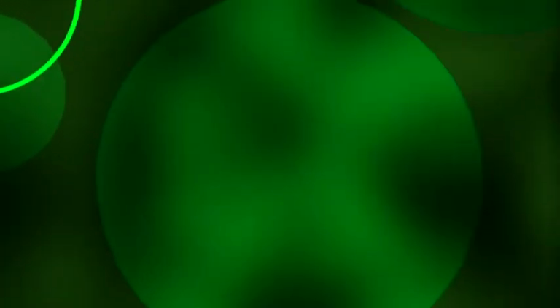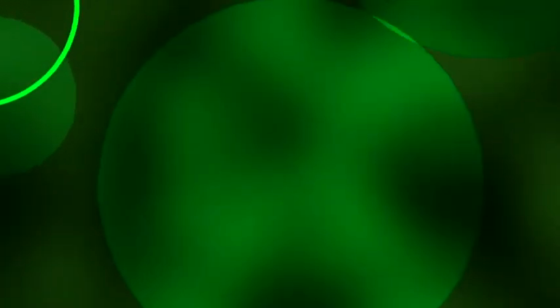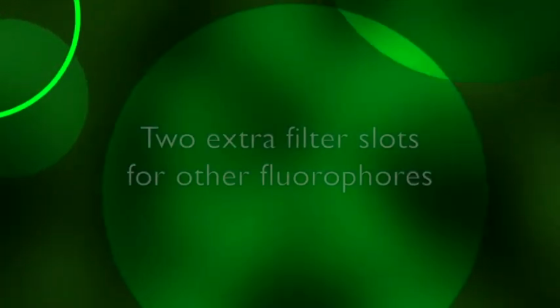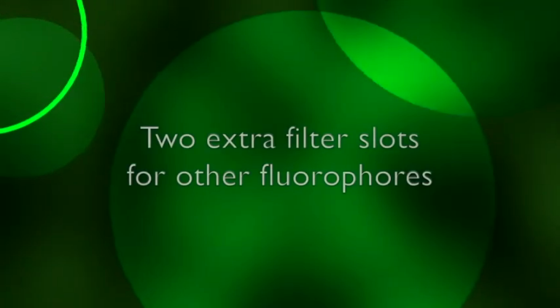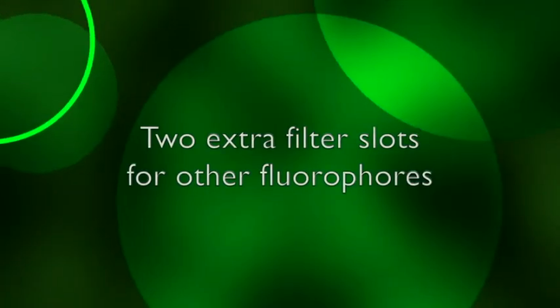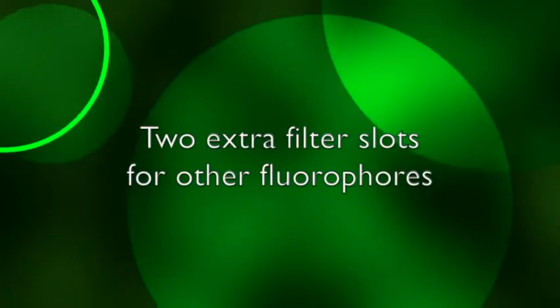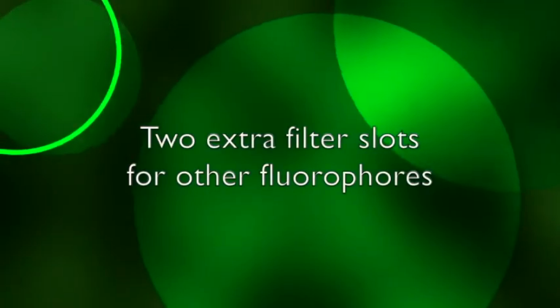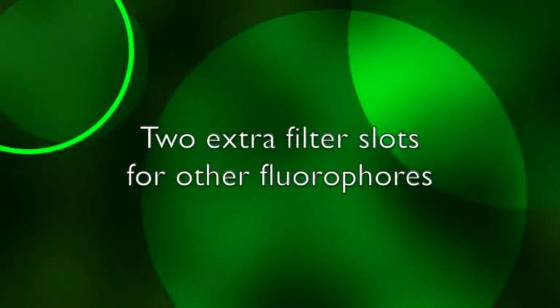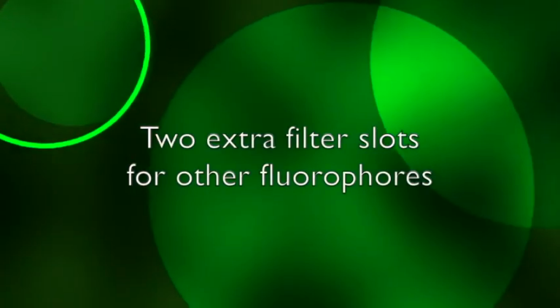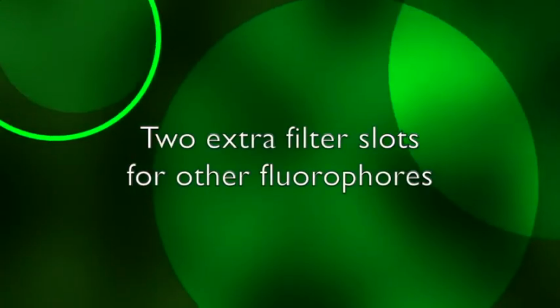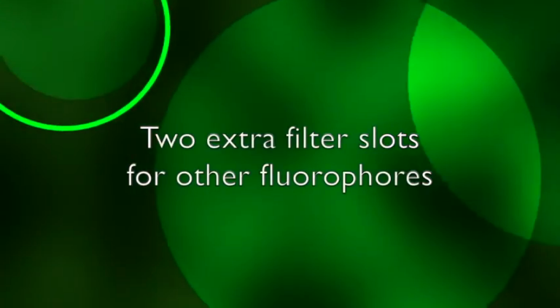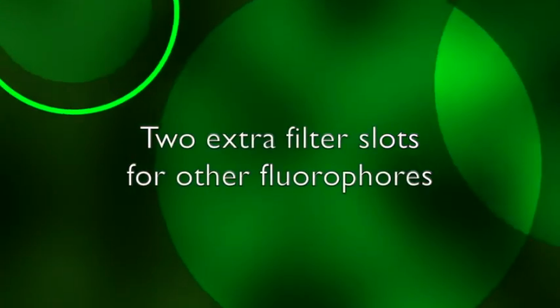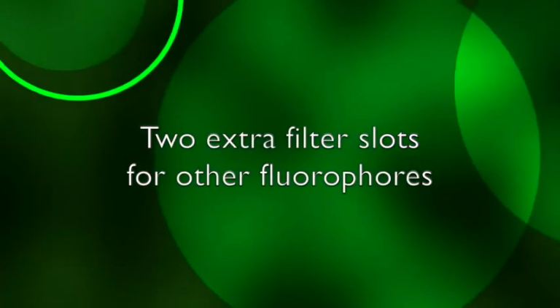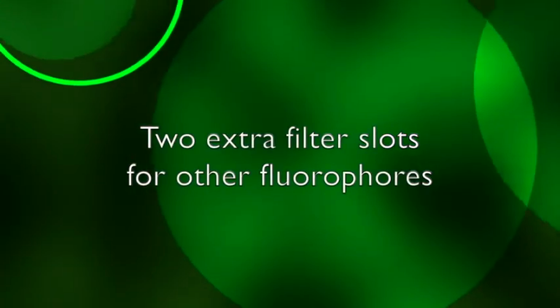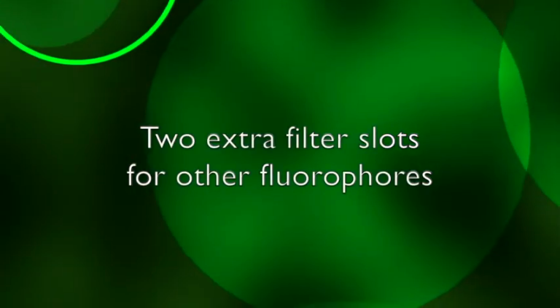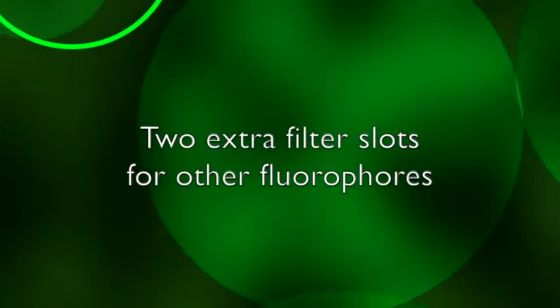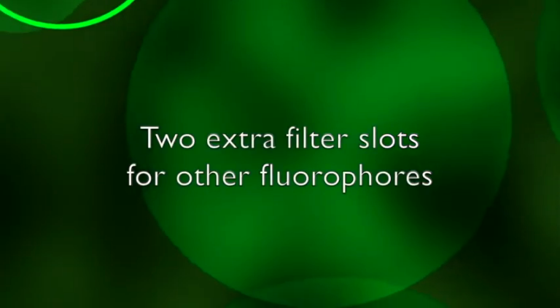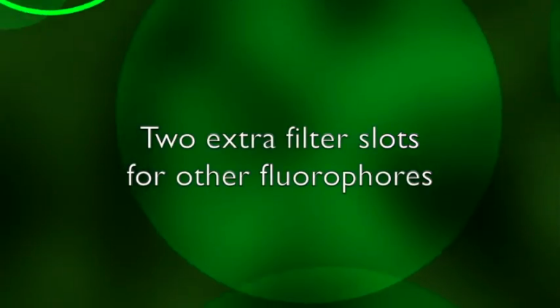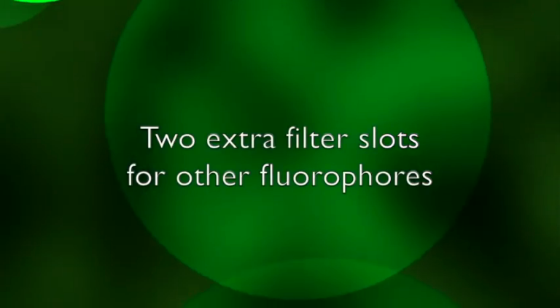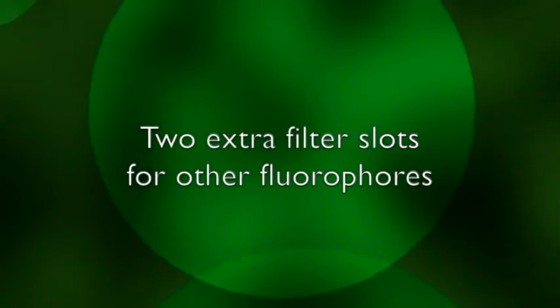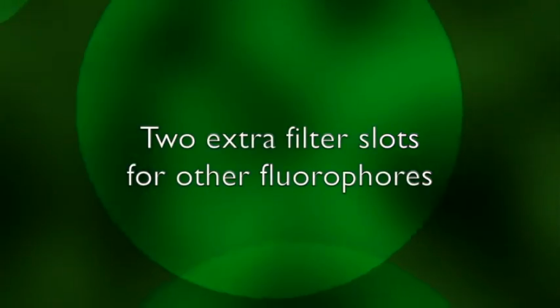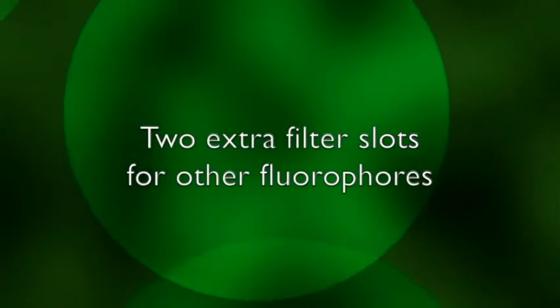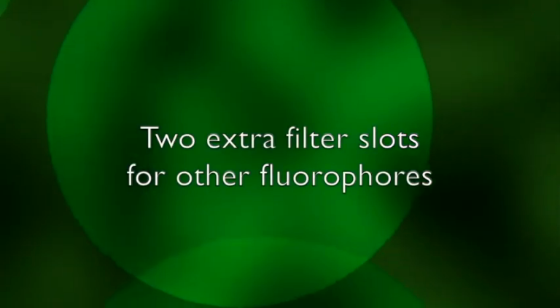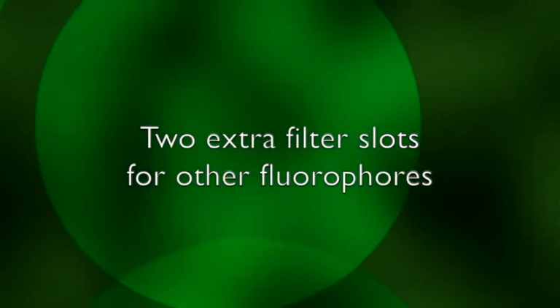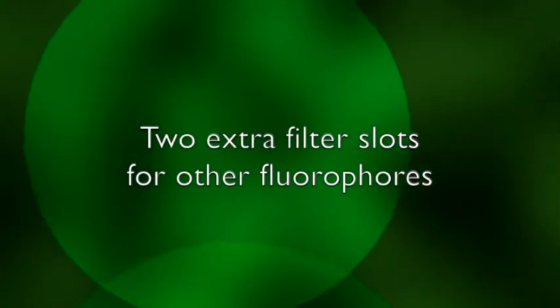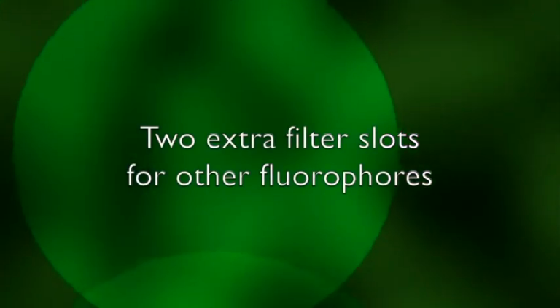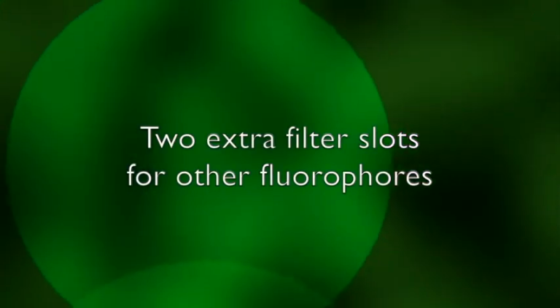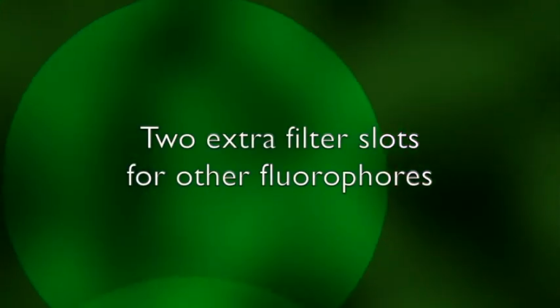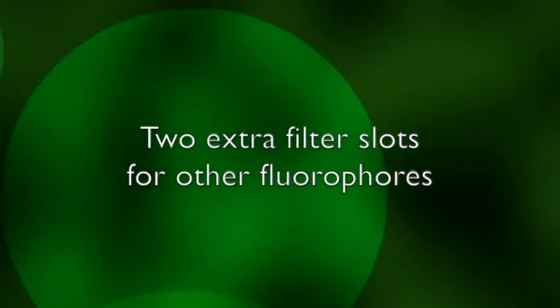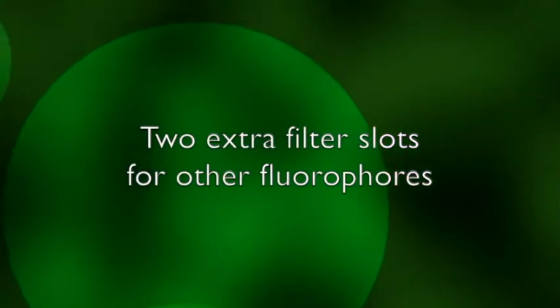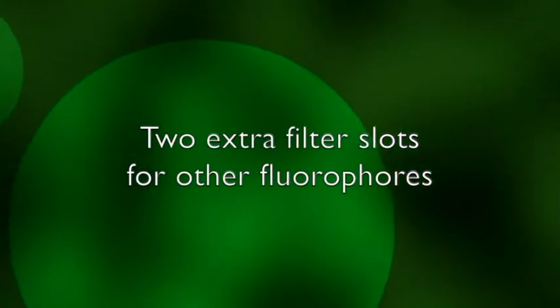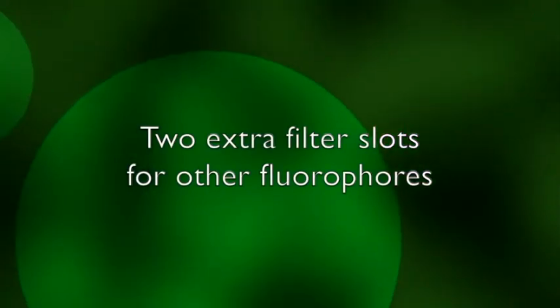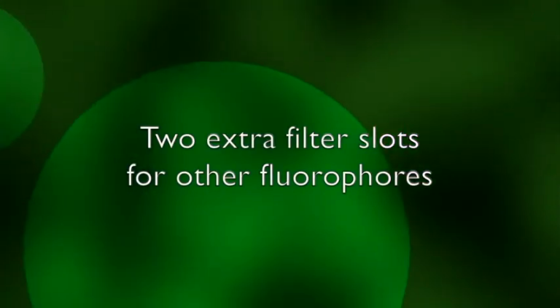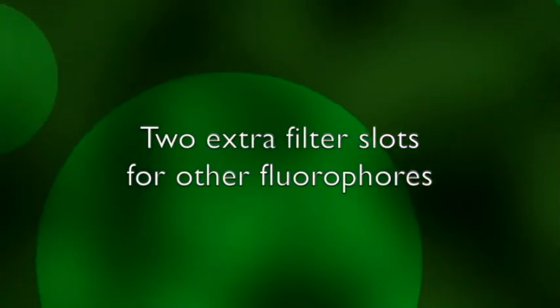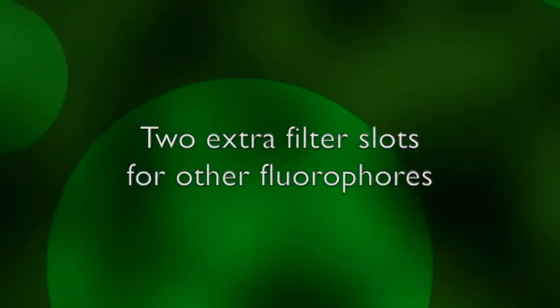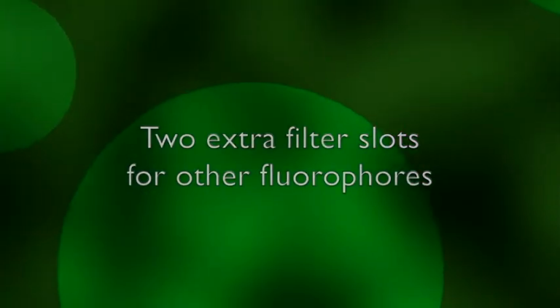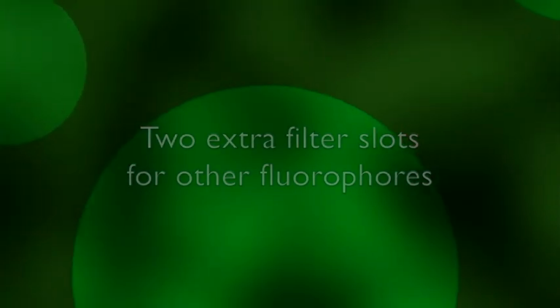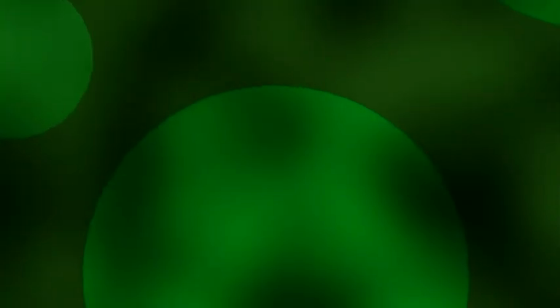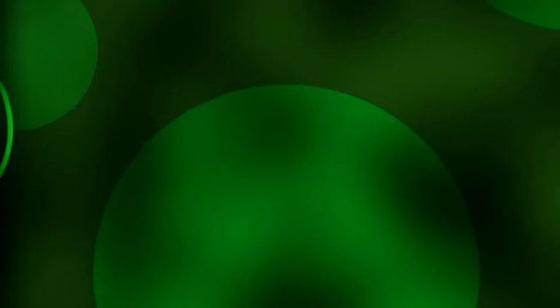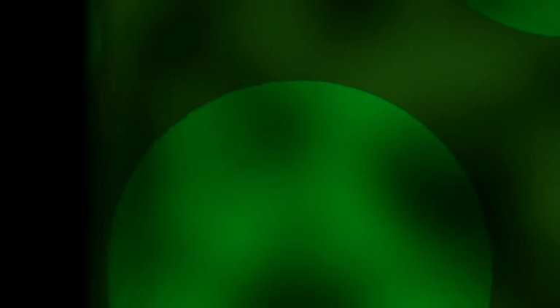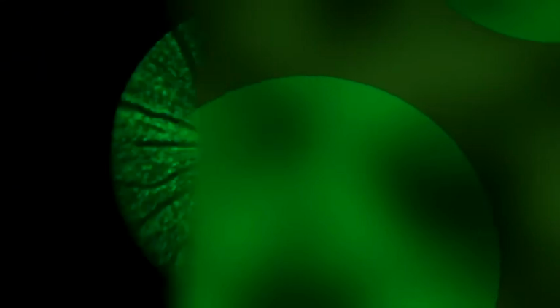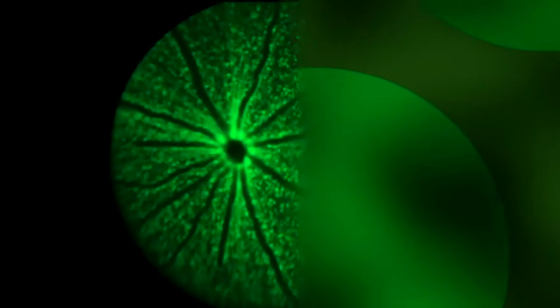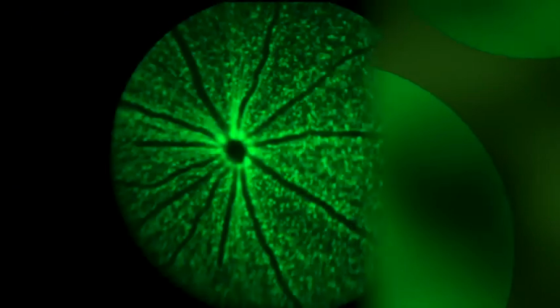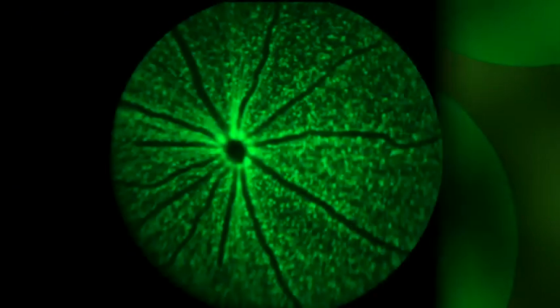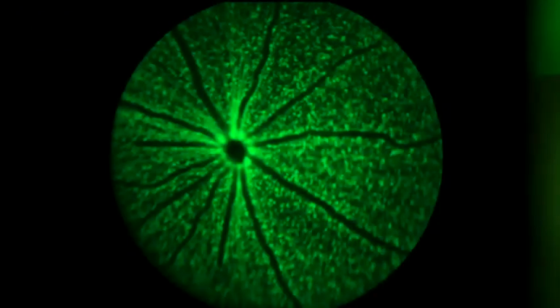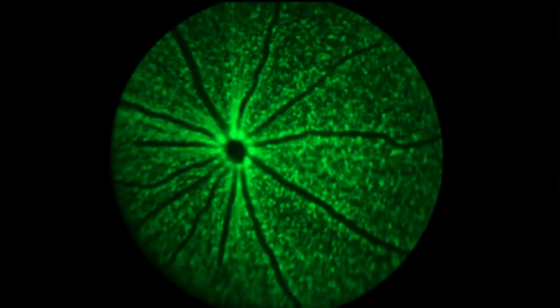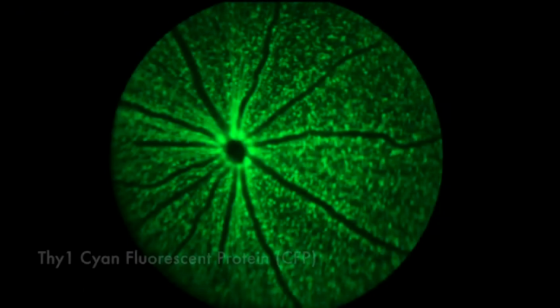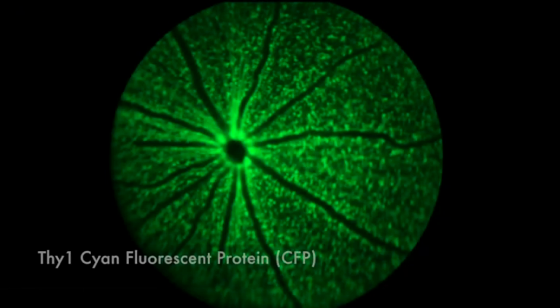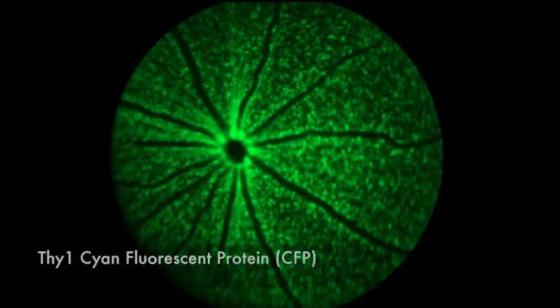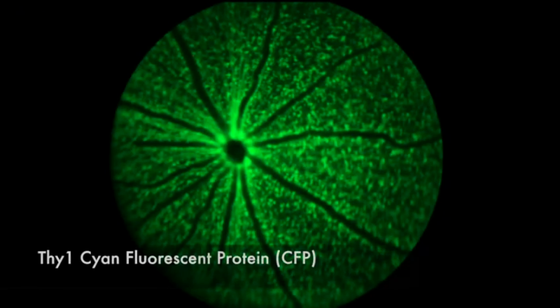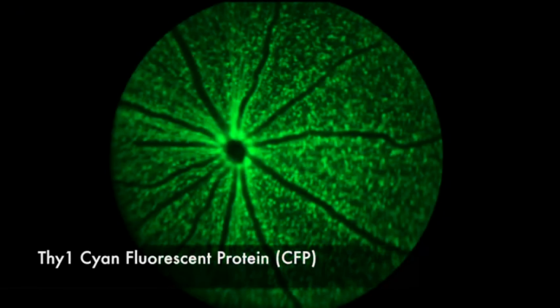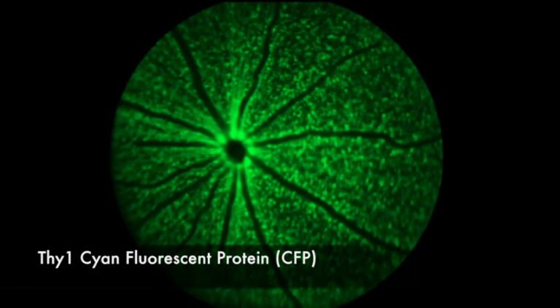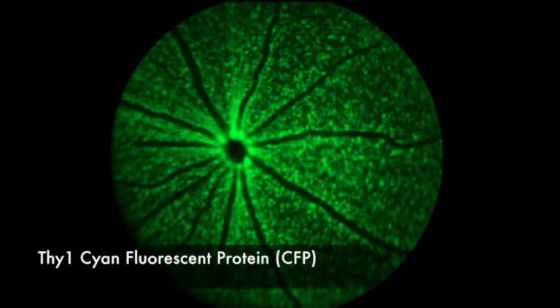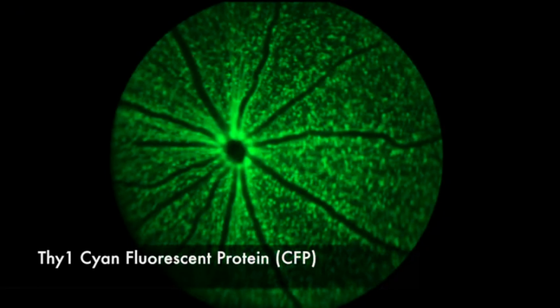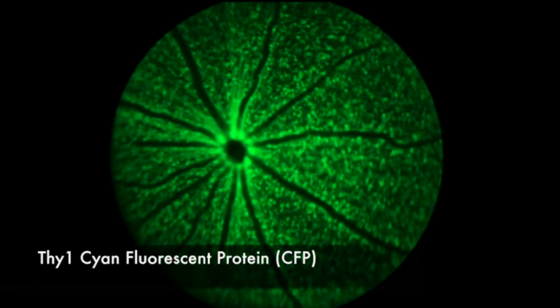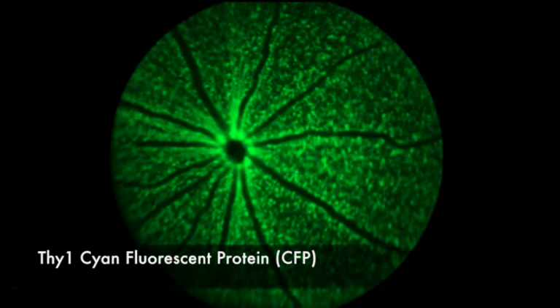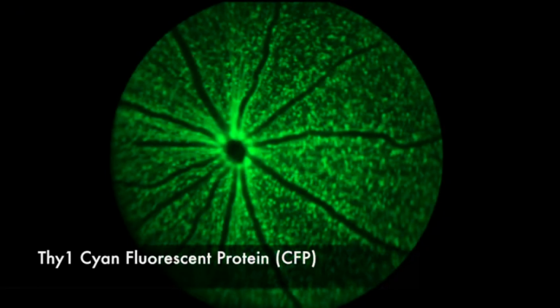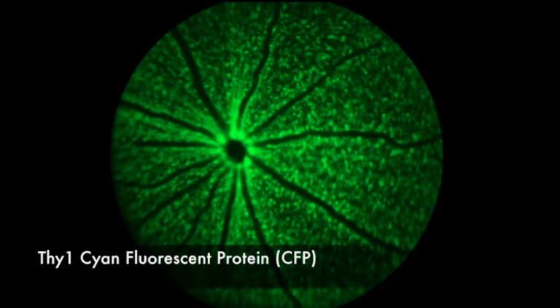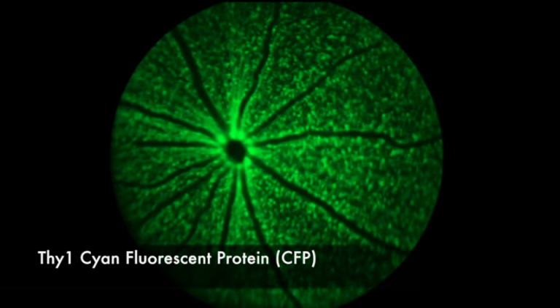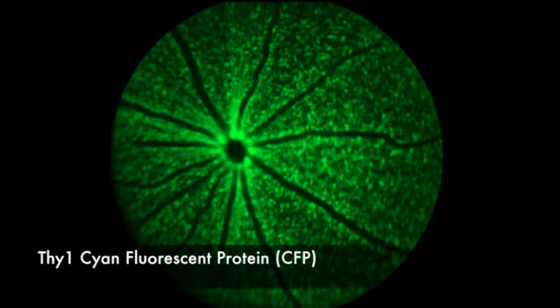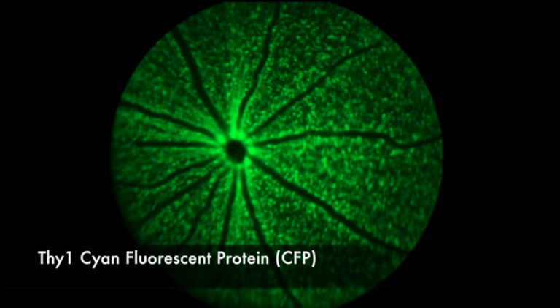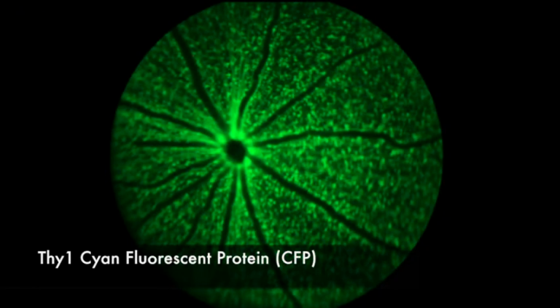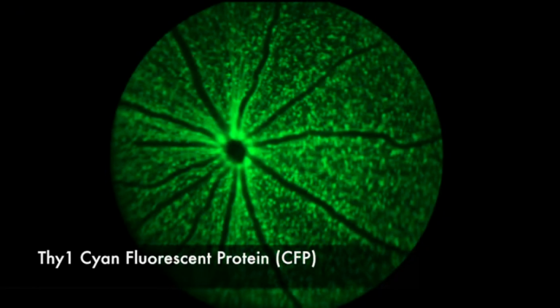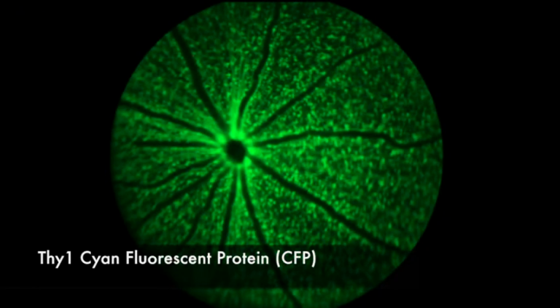Two extra filter slots allow users to insert filters to look at a whole host of other fluorophores.